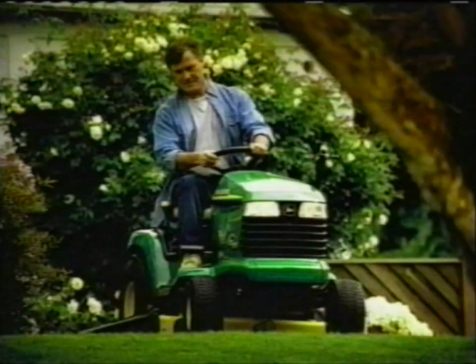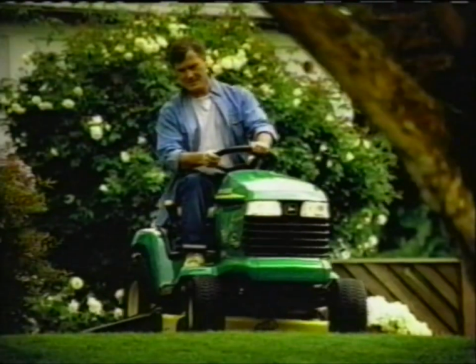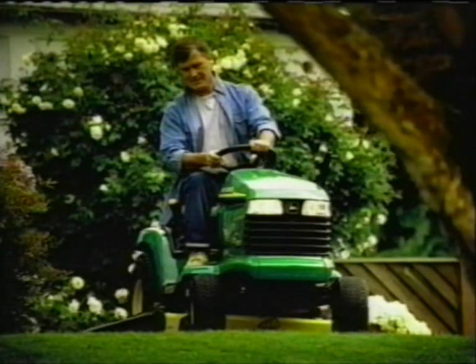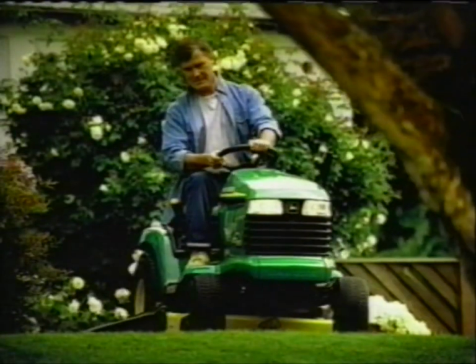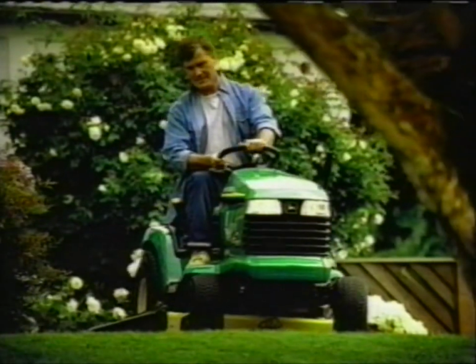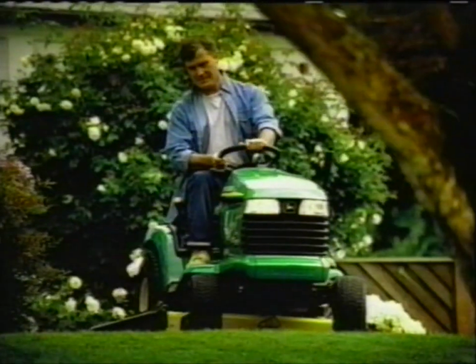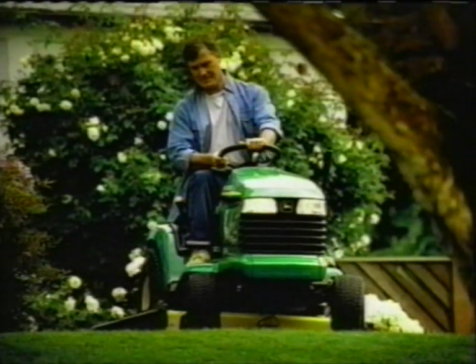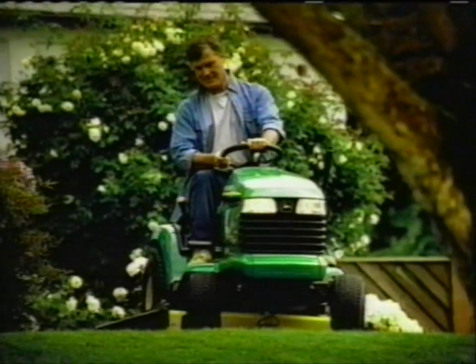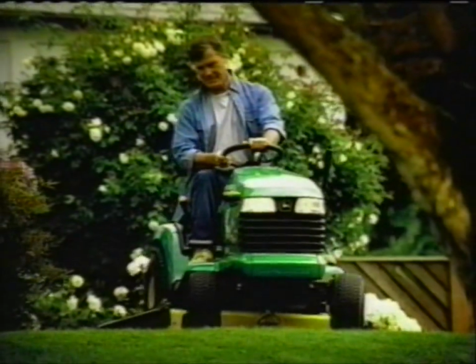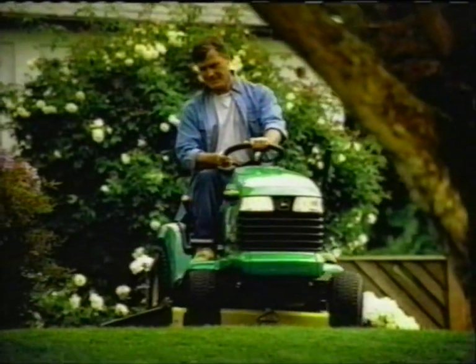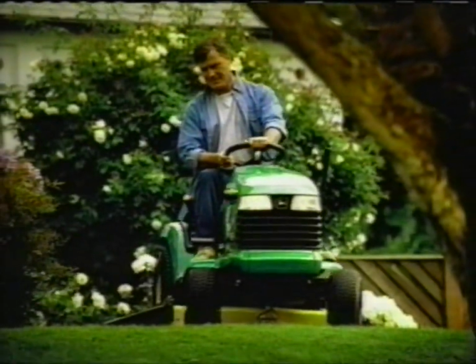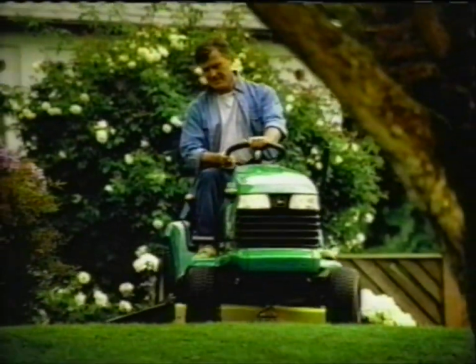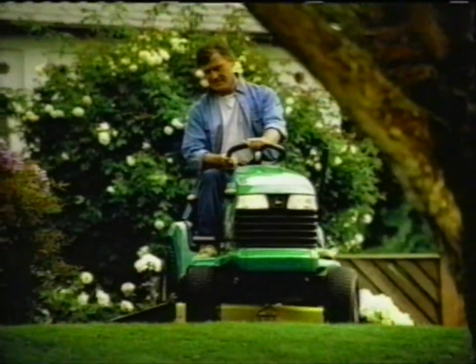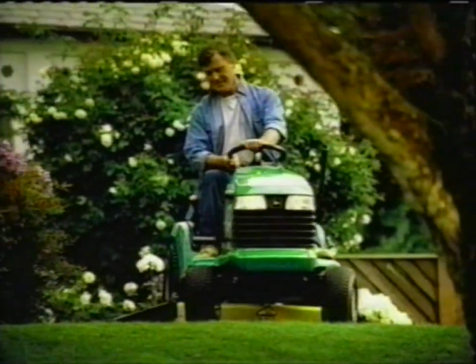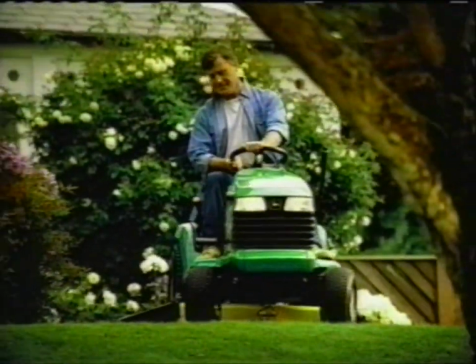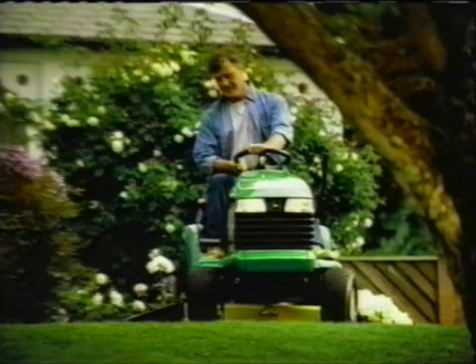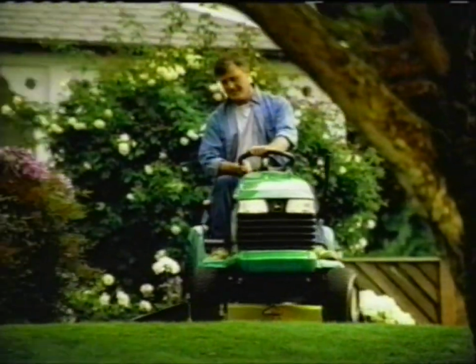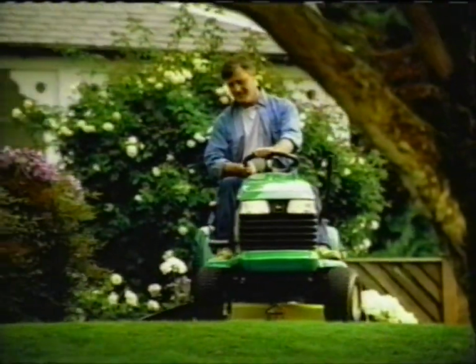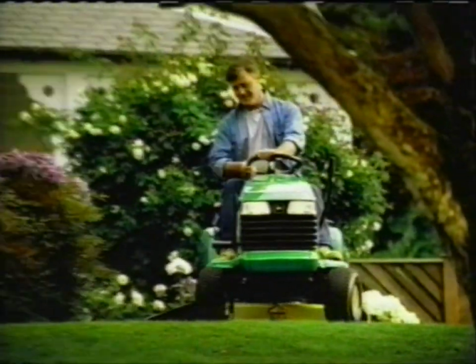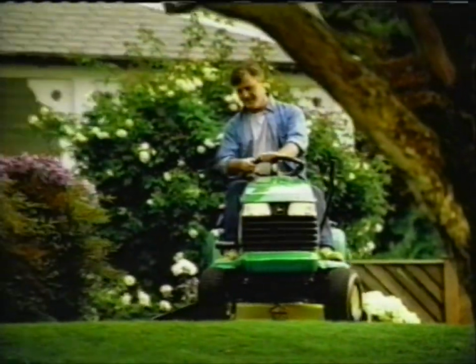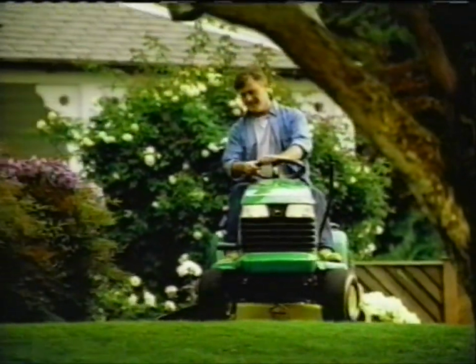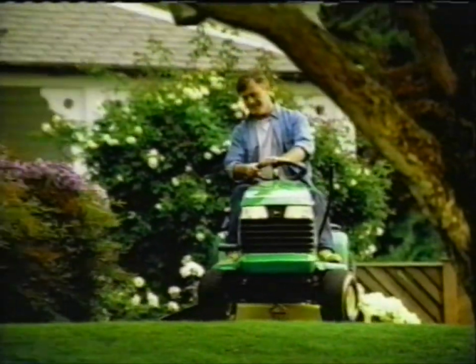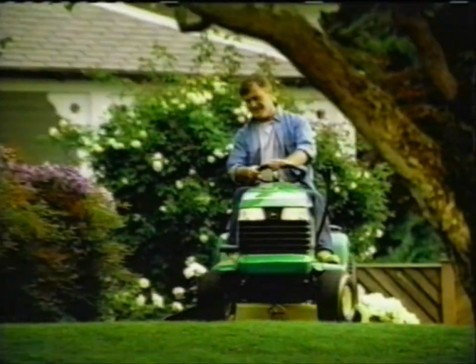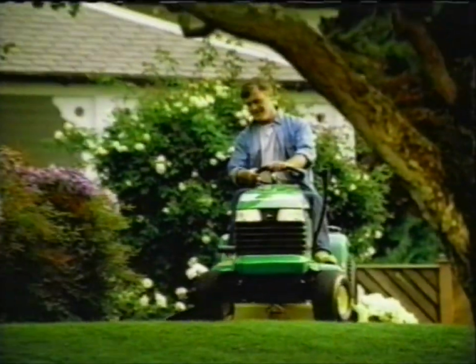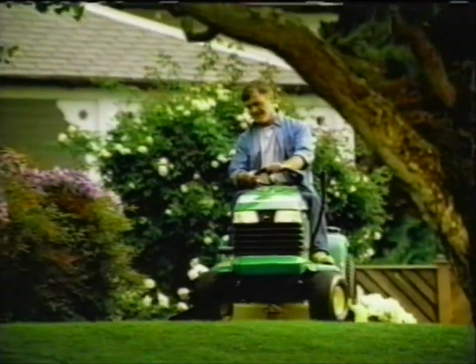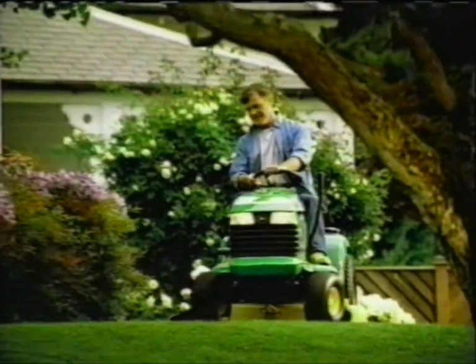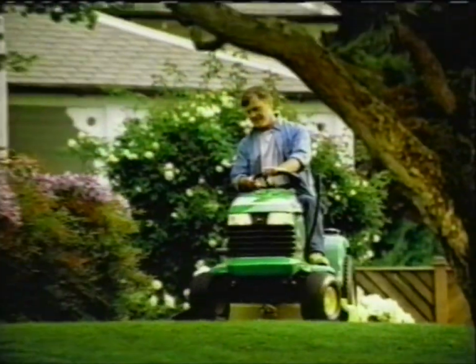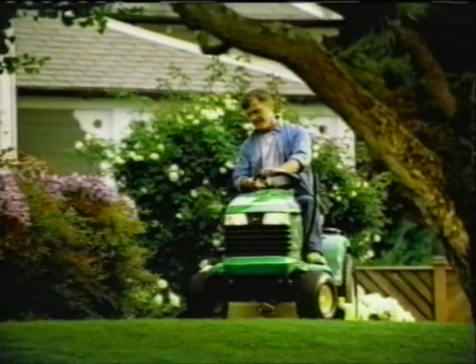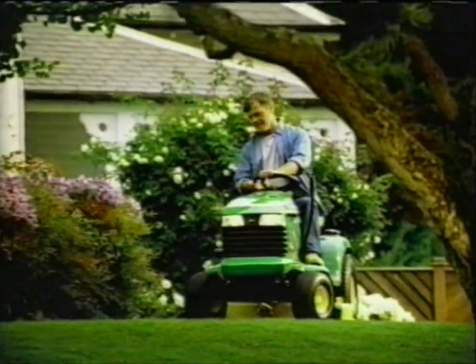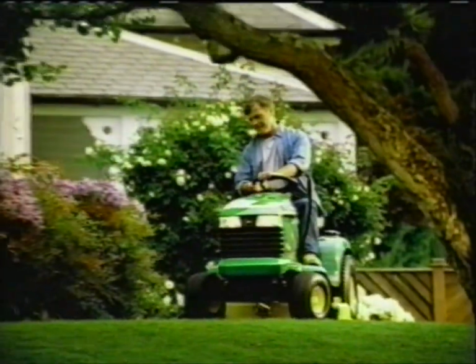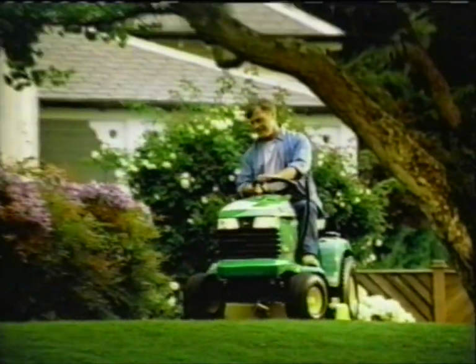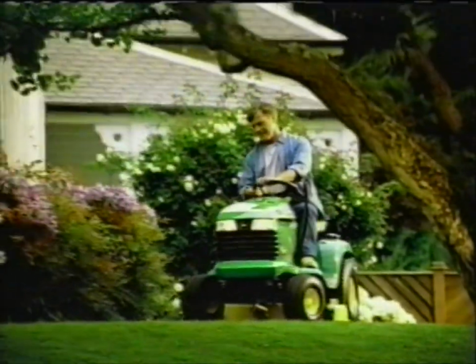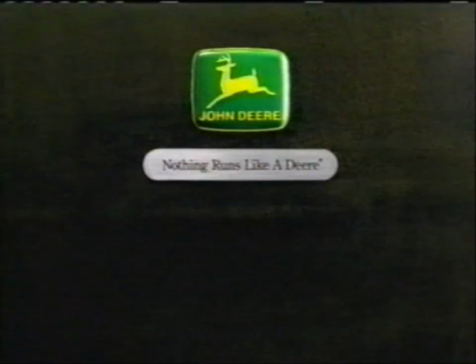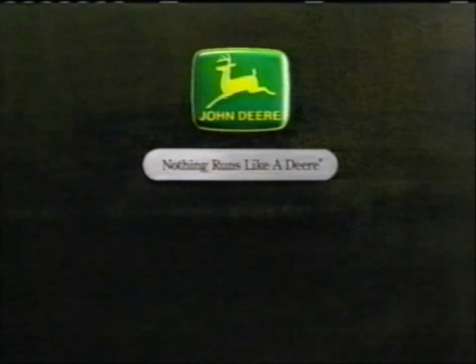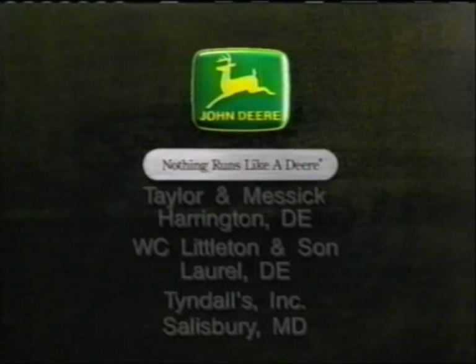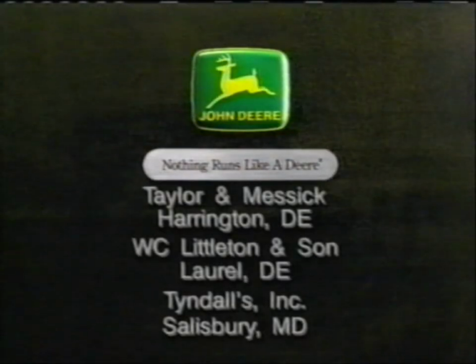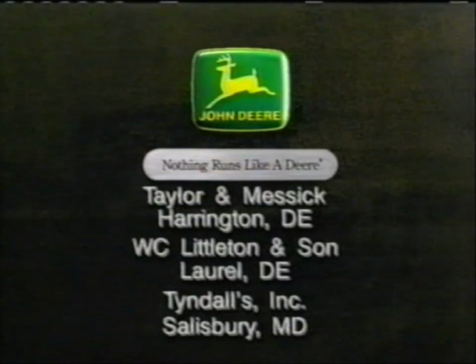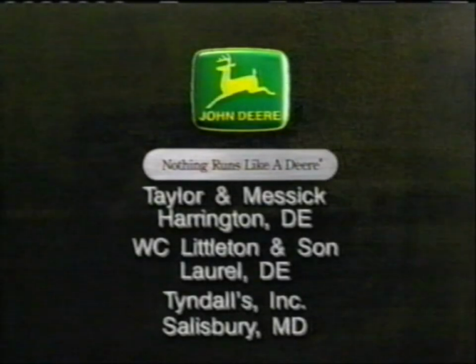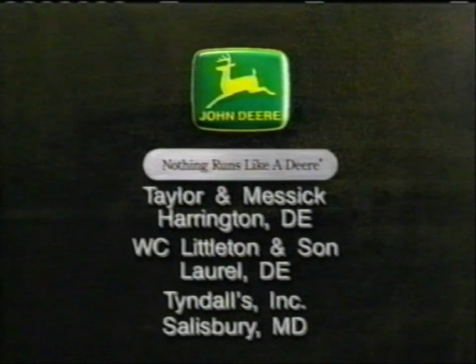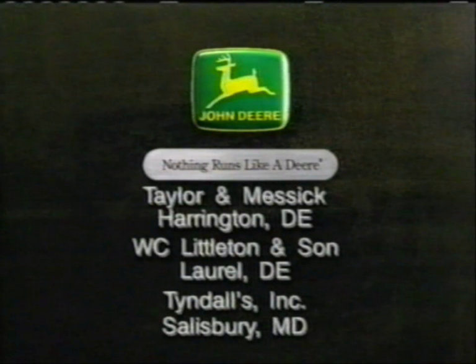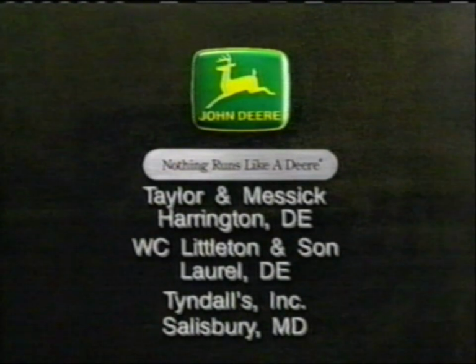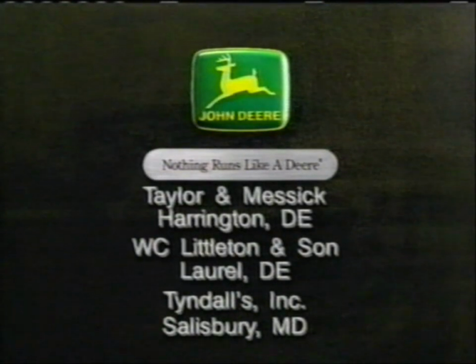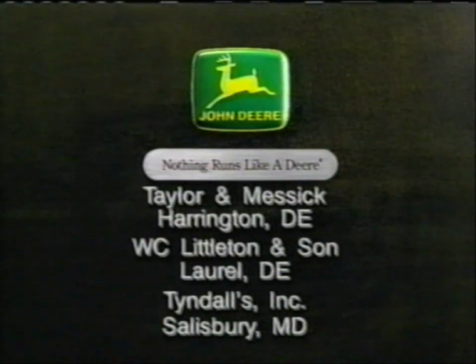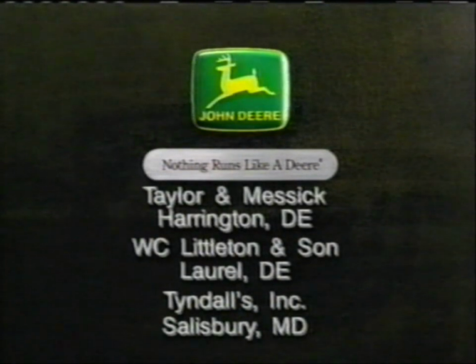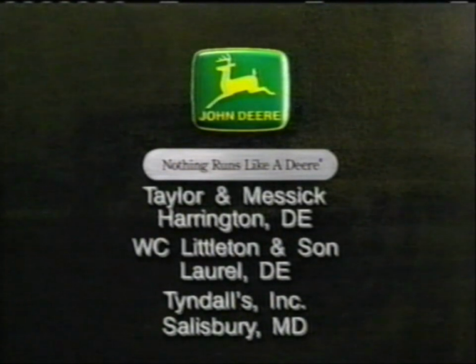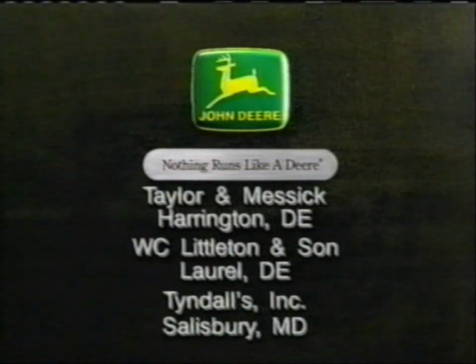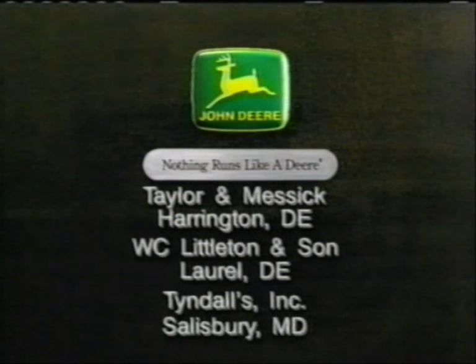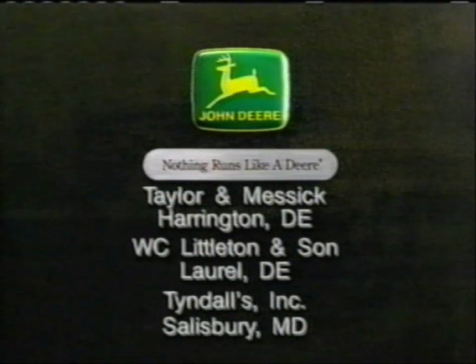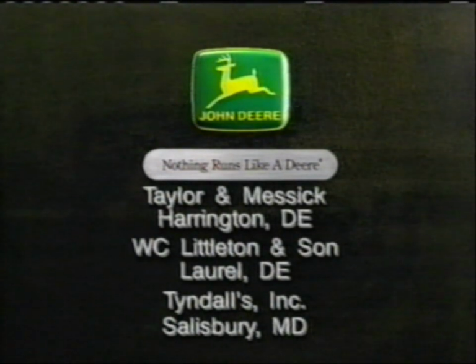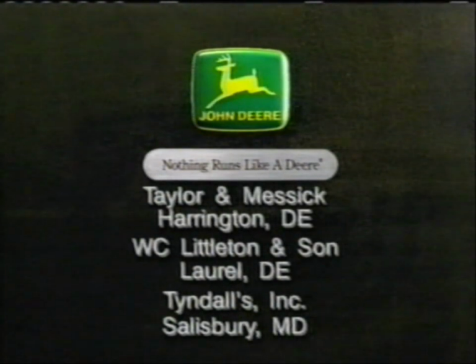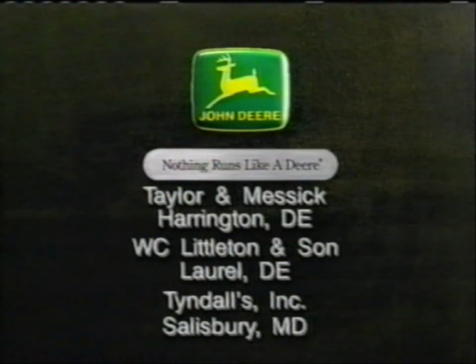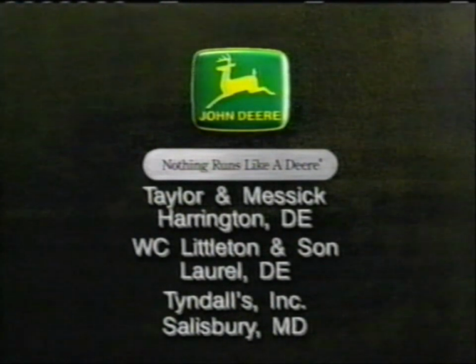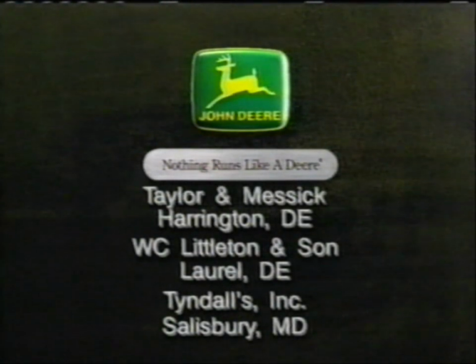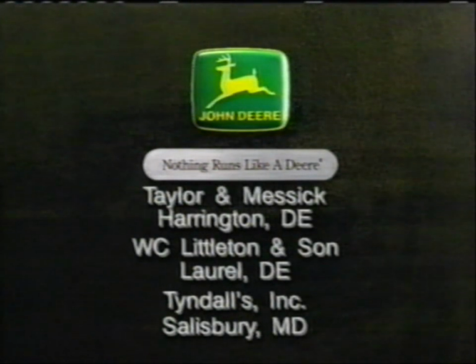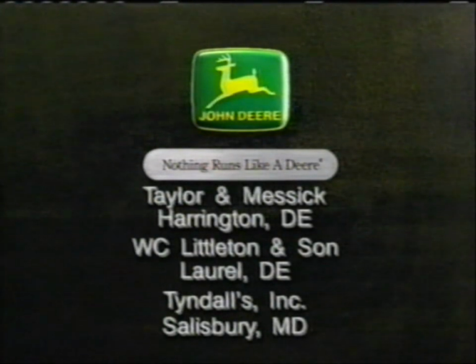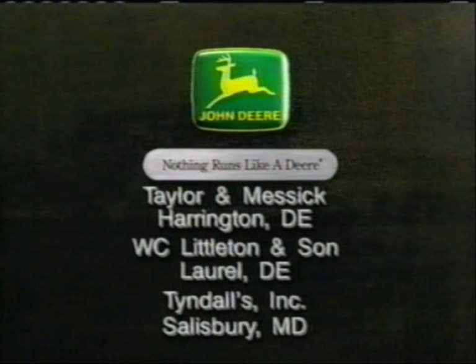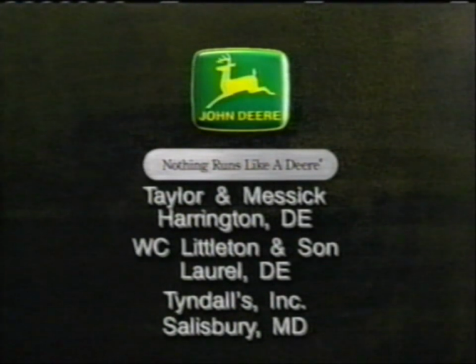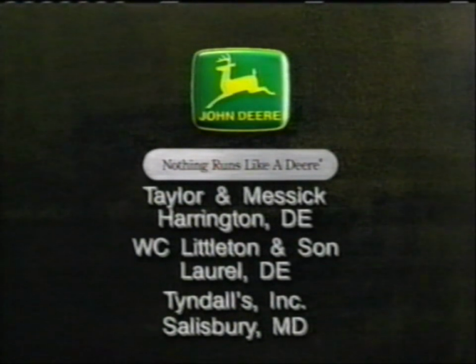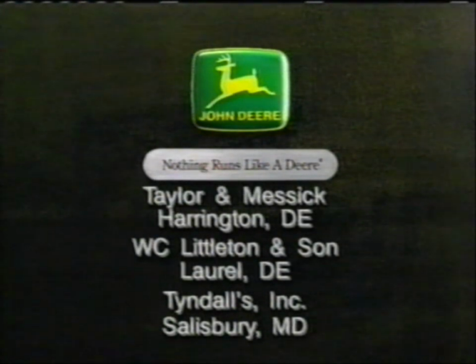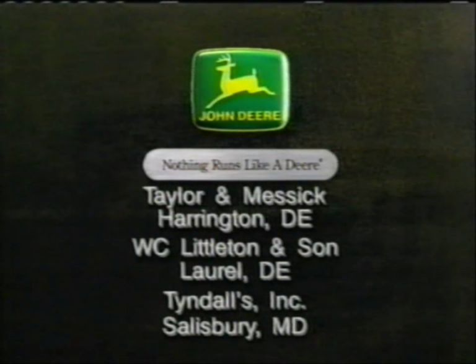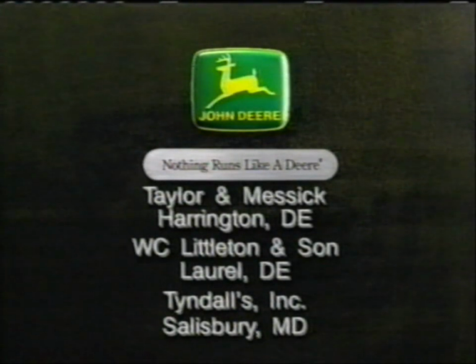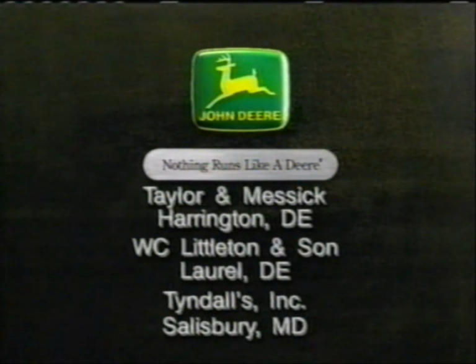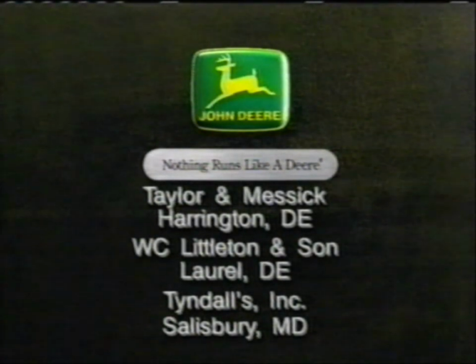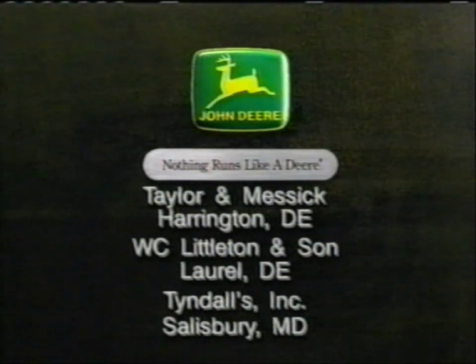At a price that's as practical as the man who buys one. Your John Deere dealers are Taylor & Messek, W.C. Littleton & Tindall's Incorporated.